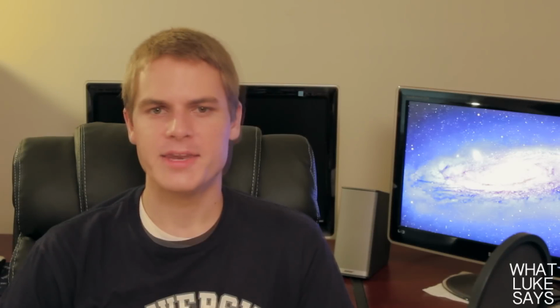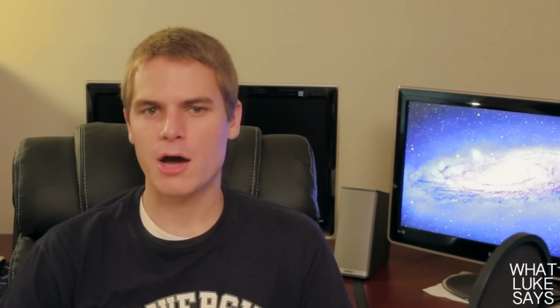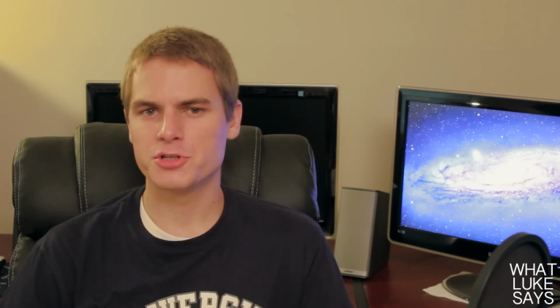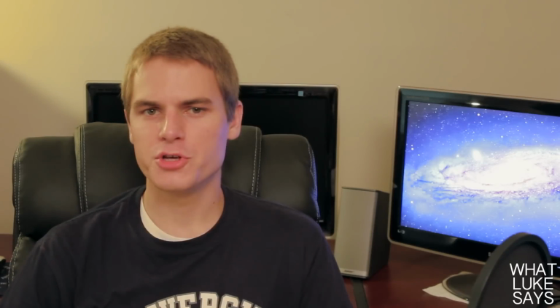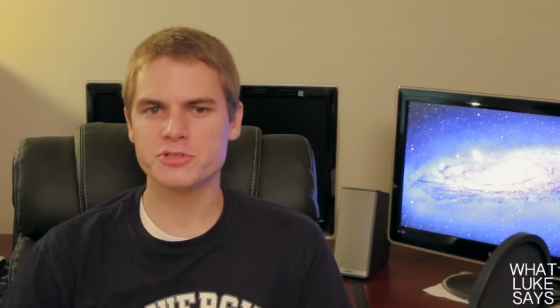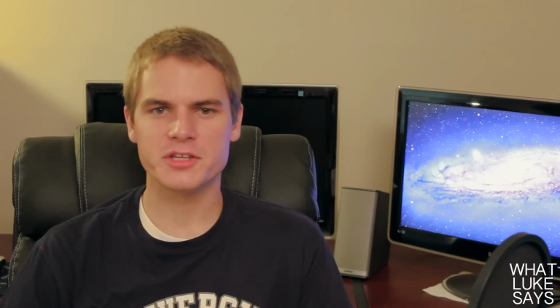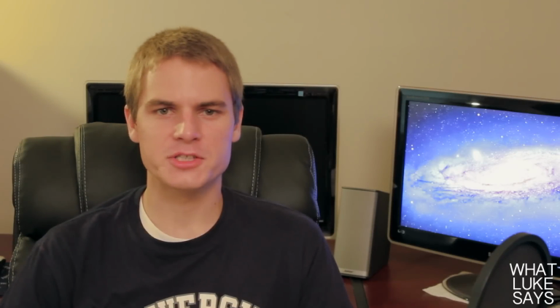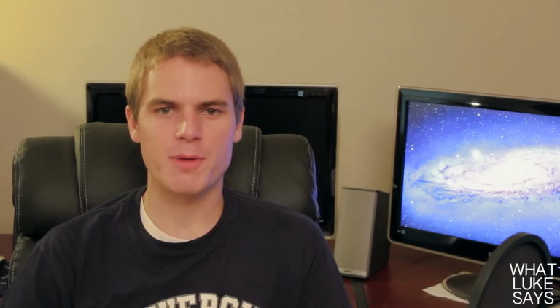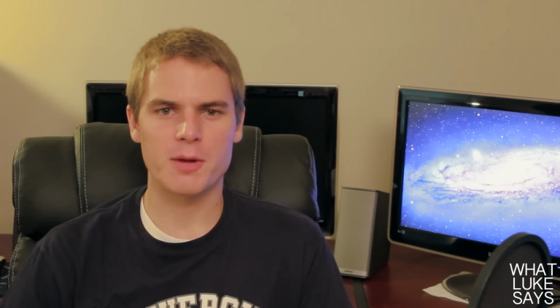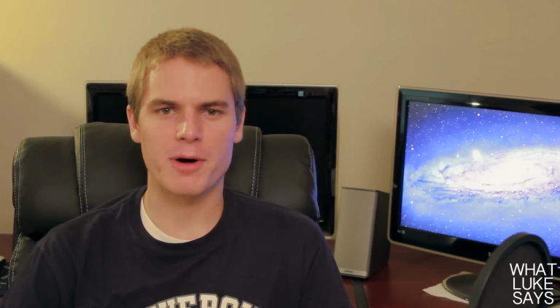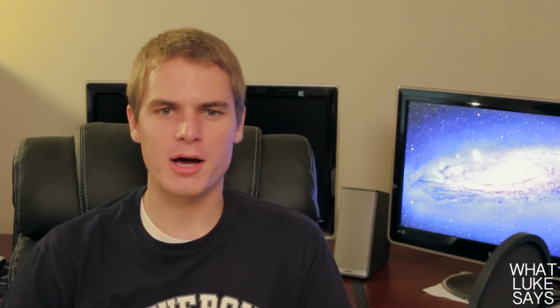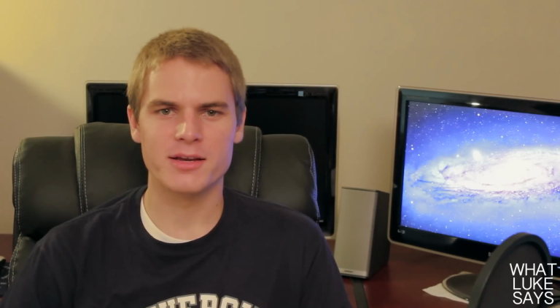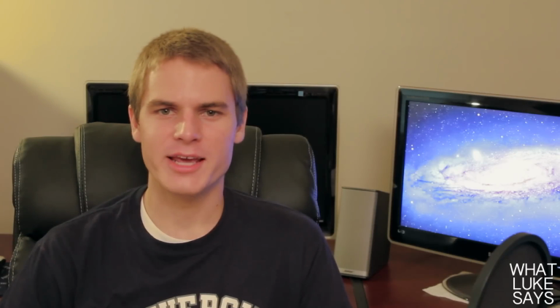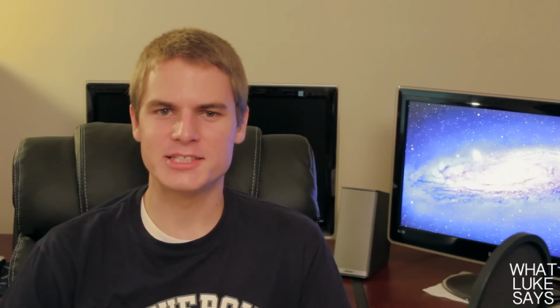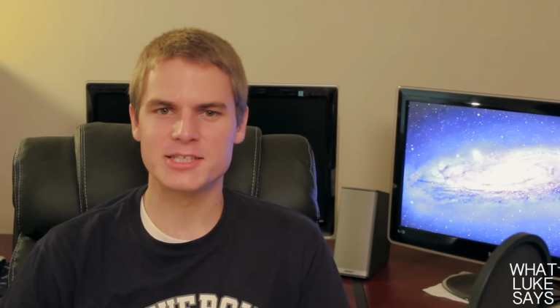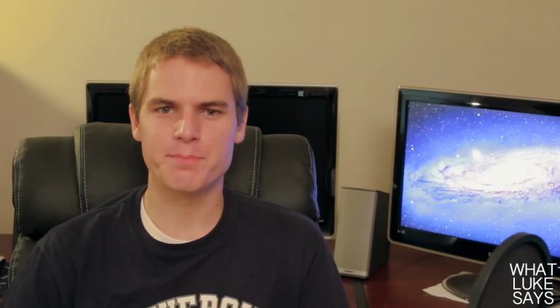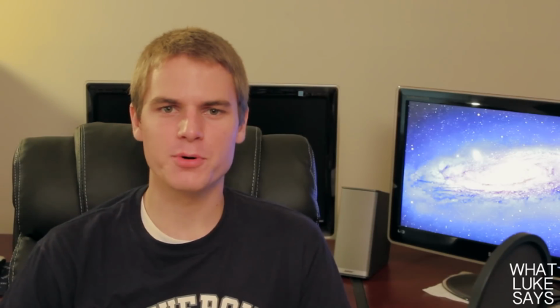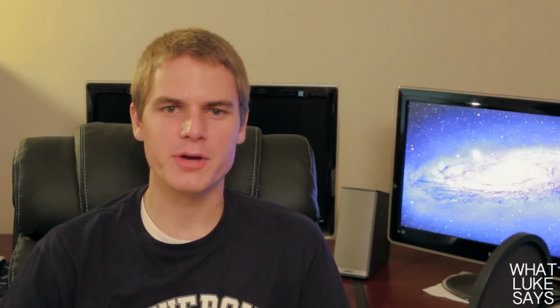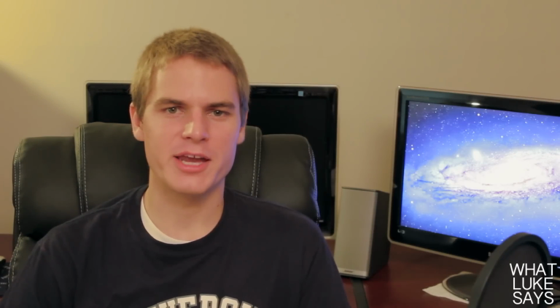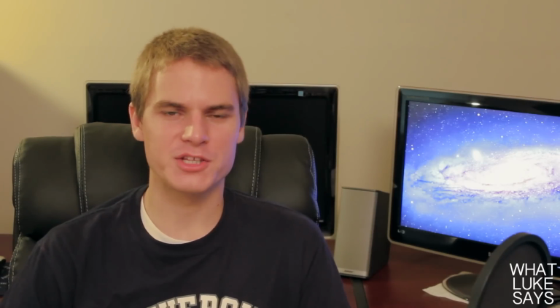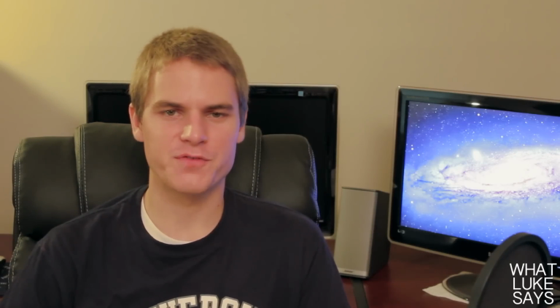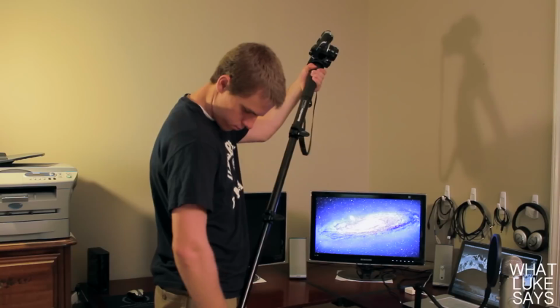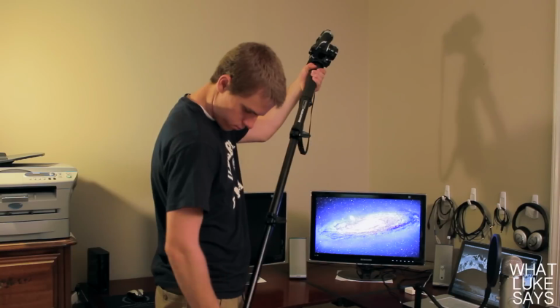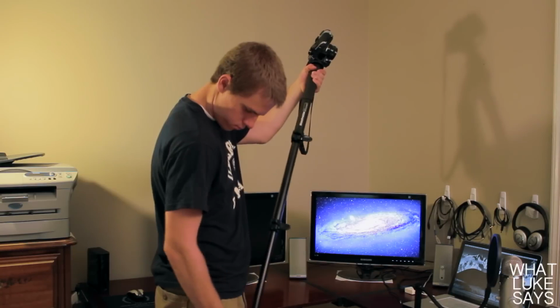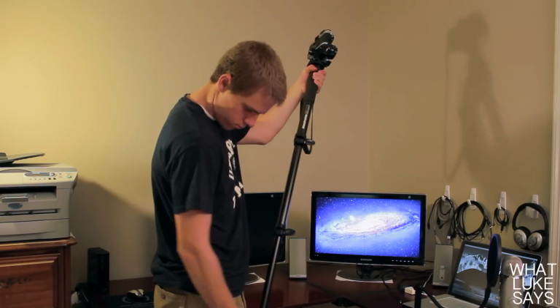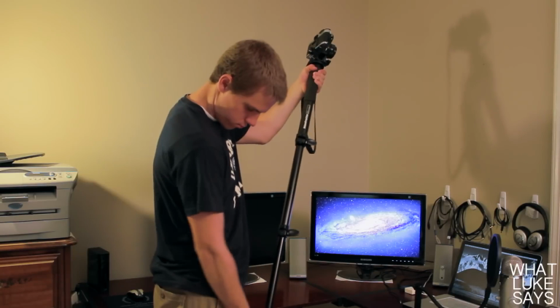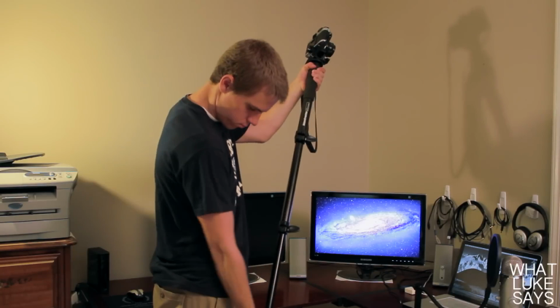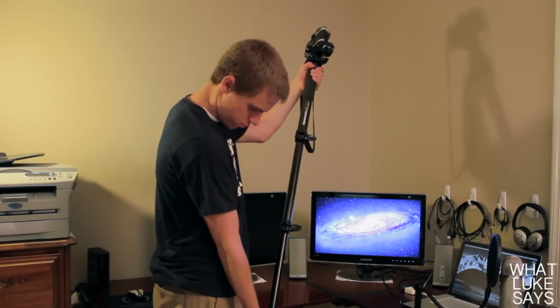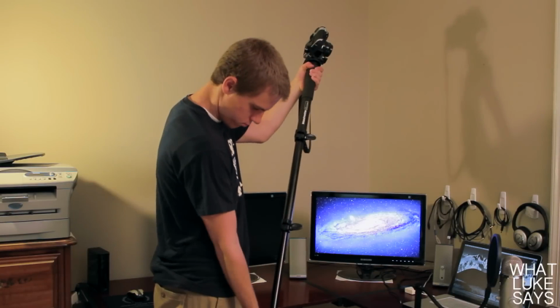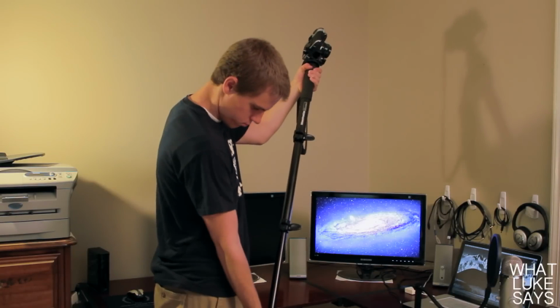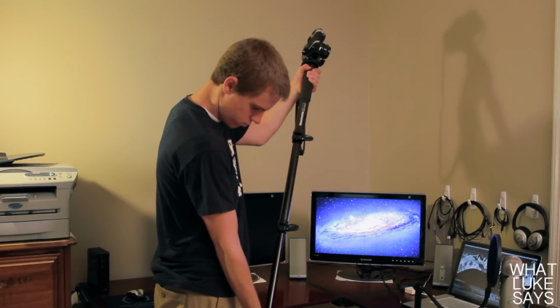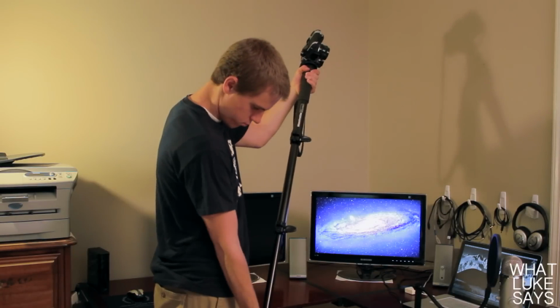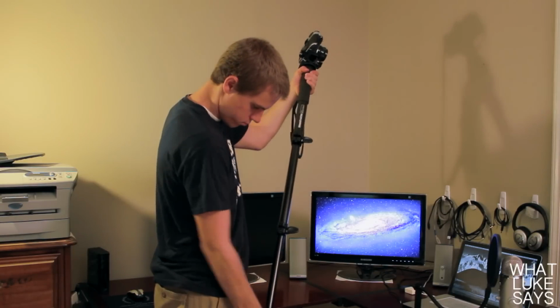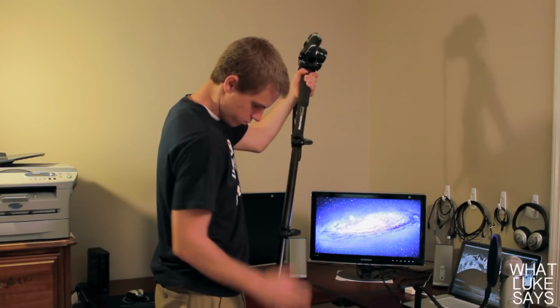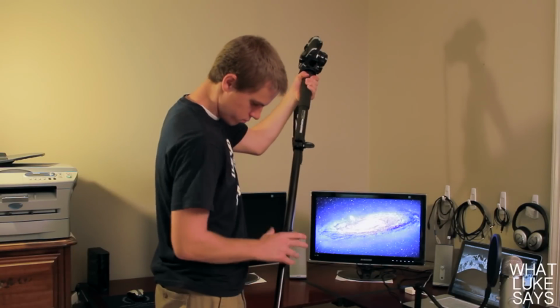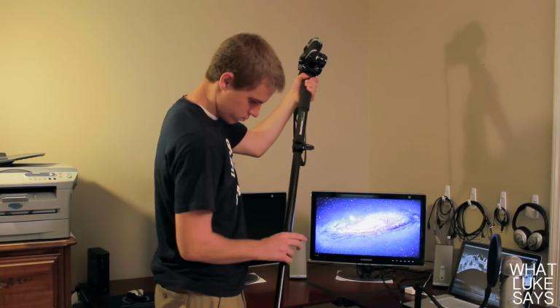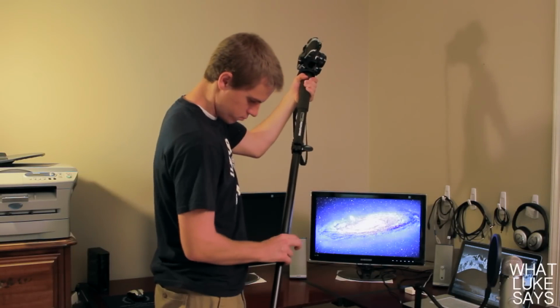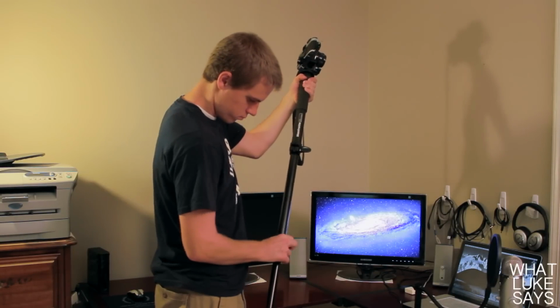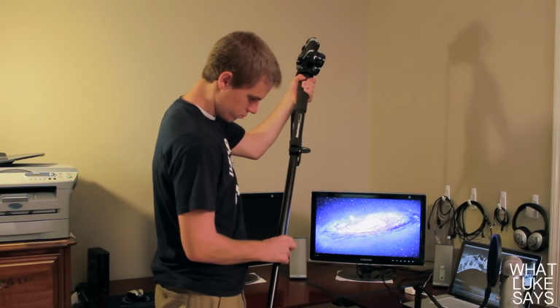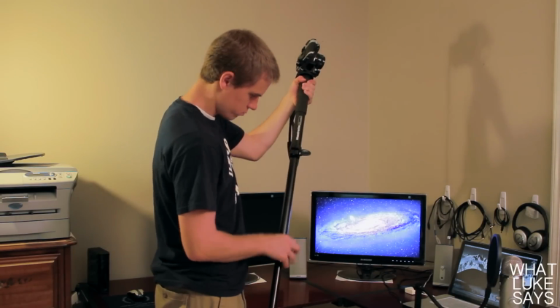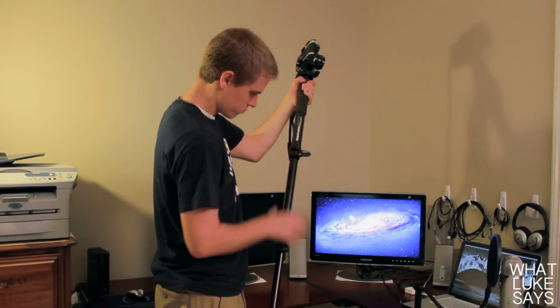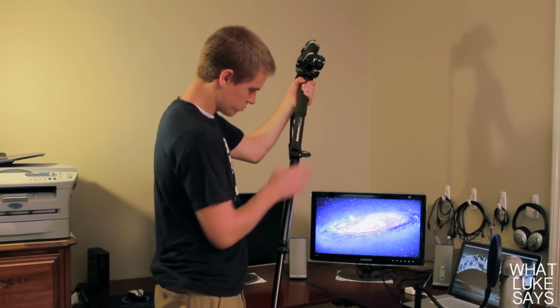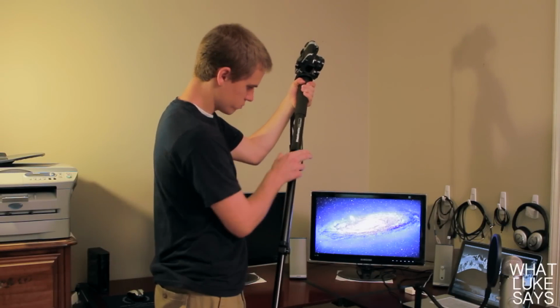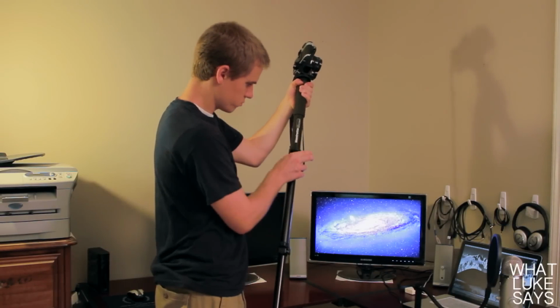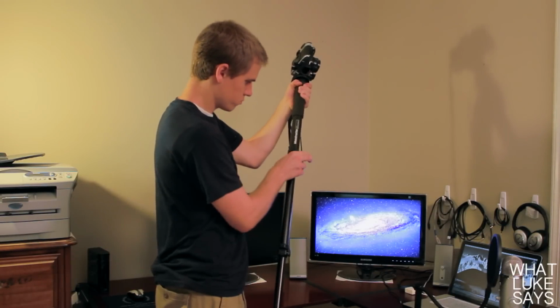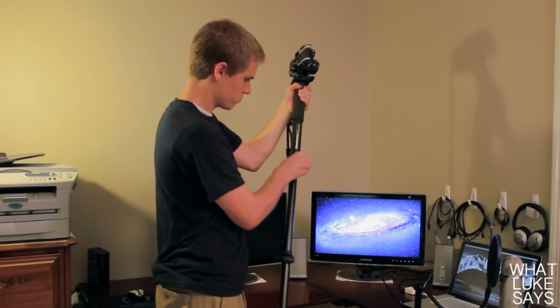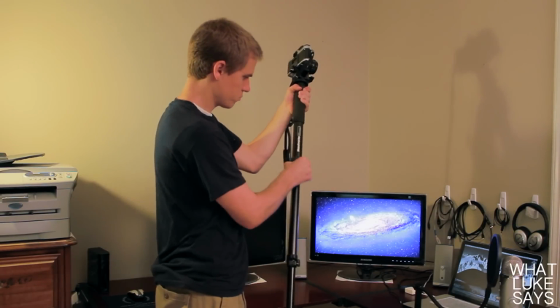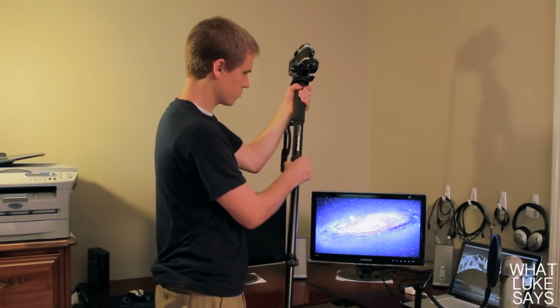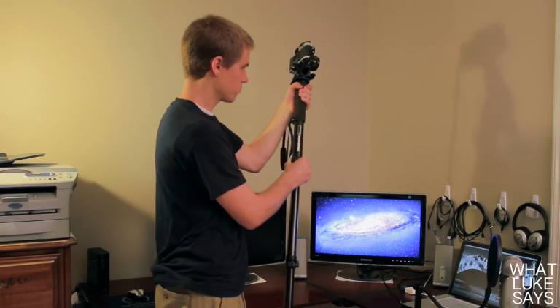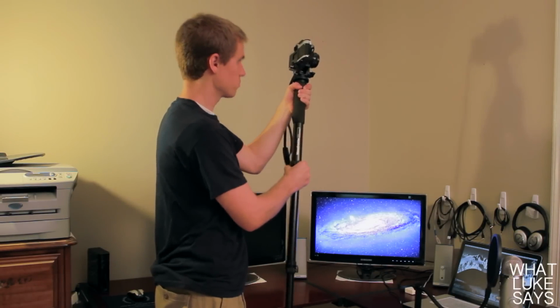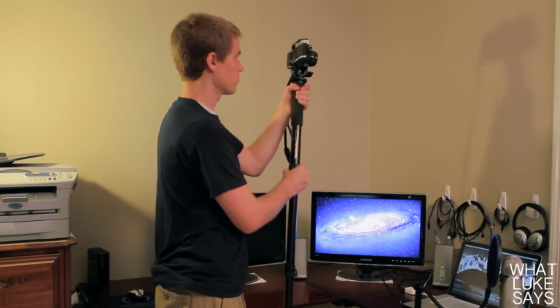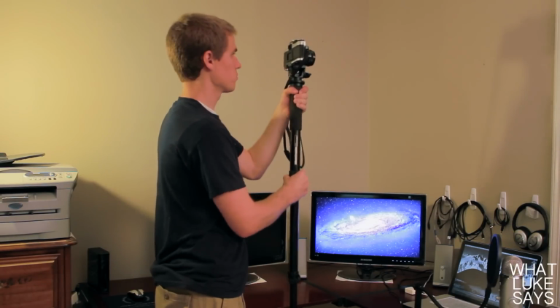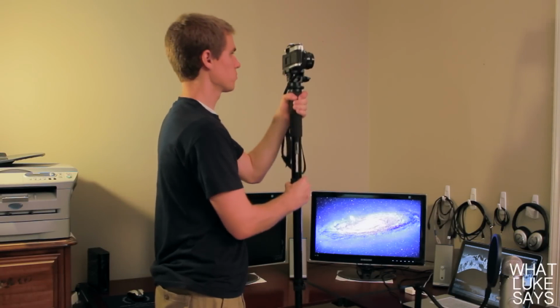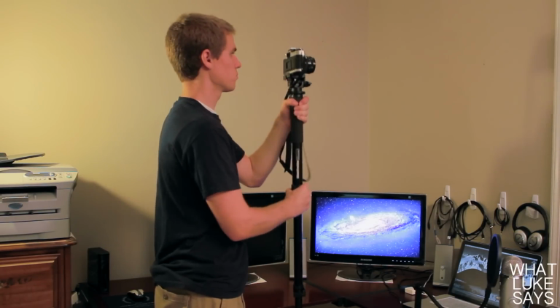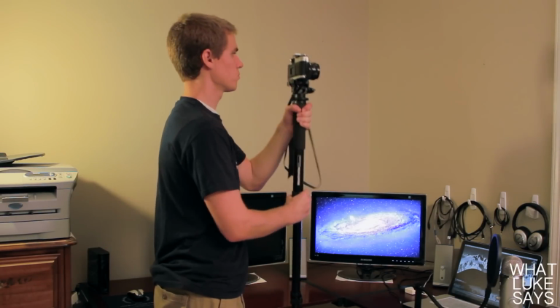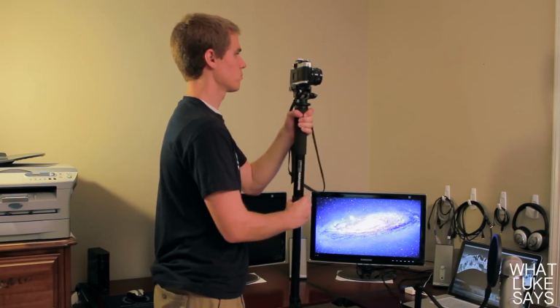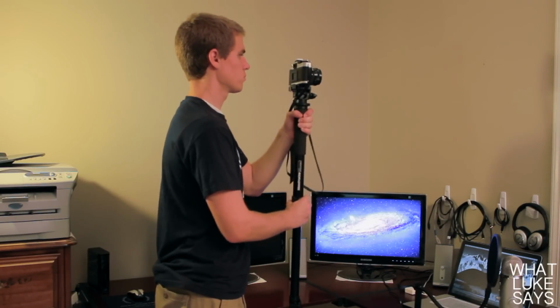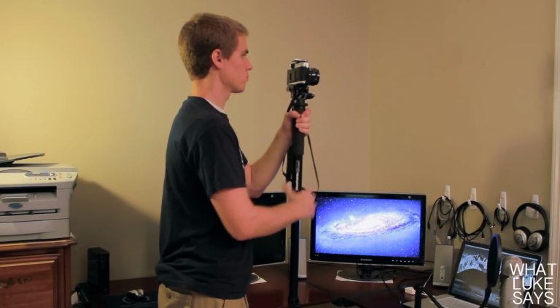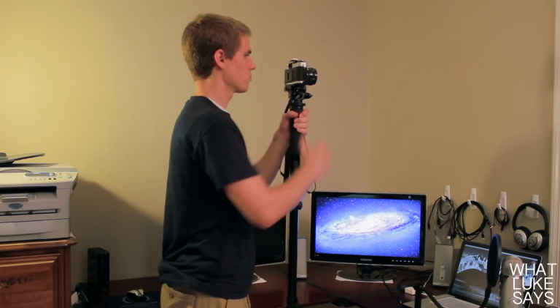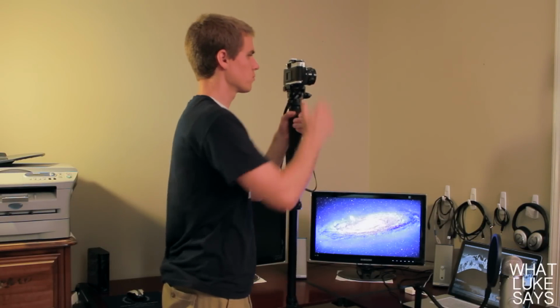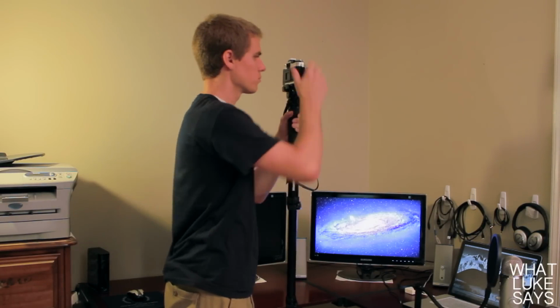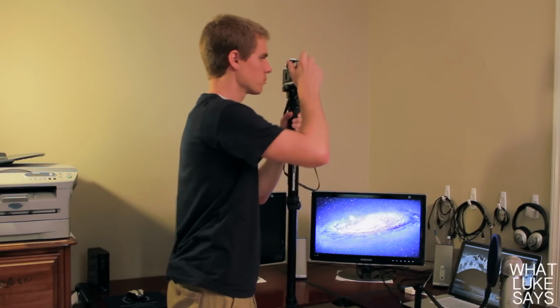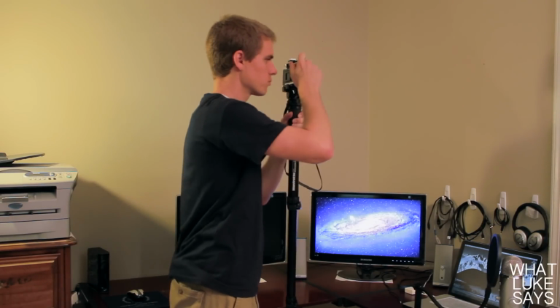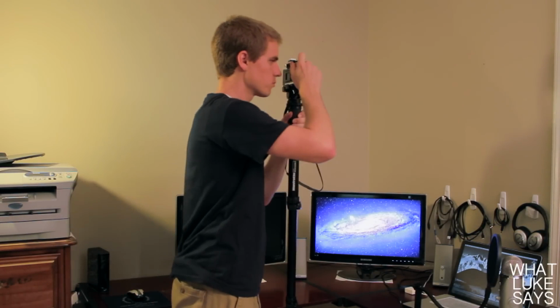Using this monopod is simple and fun. It's easy to release and adjust all levers to your preferred height and it's very sturdy when you do so.